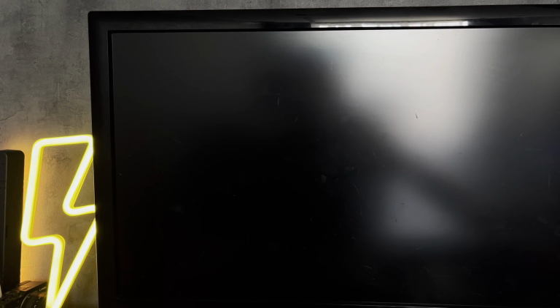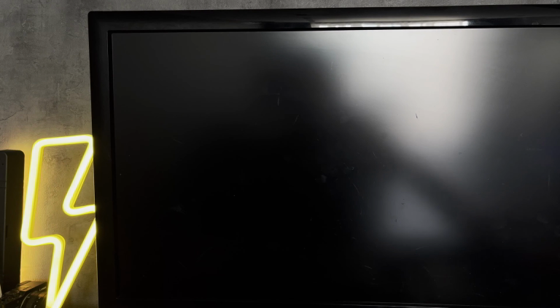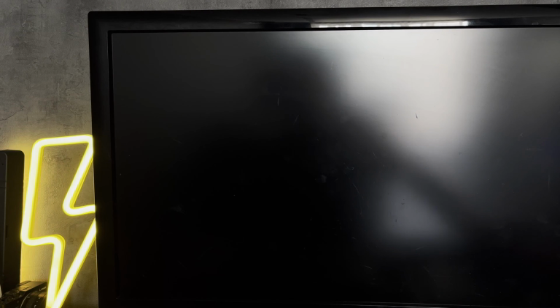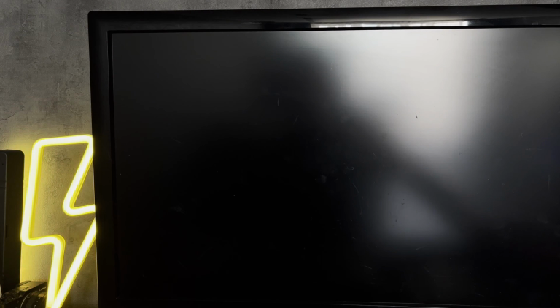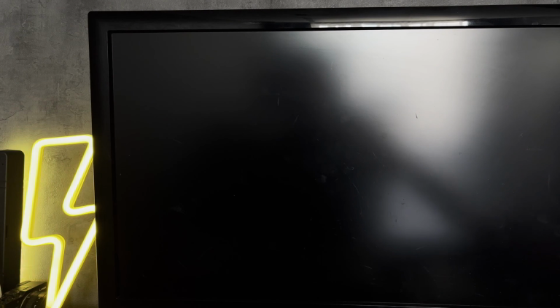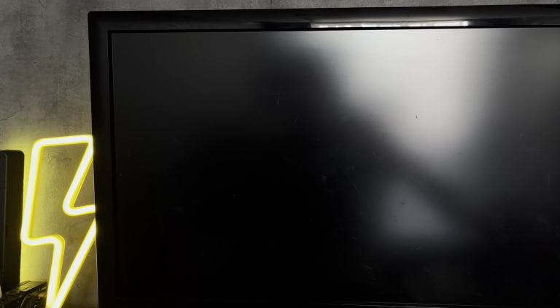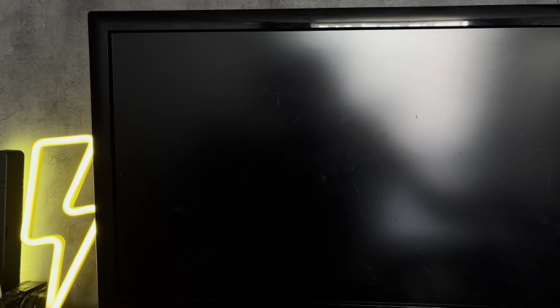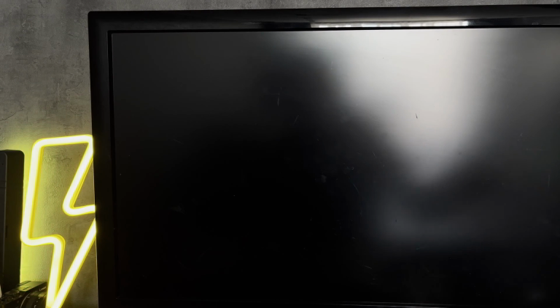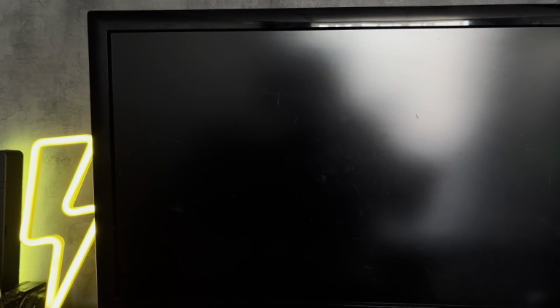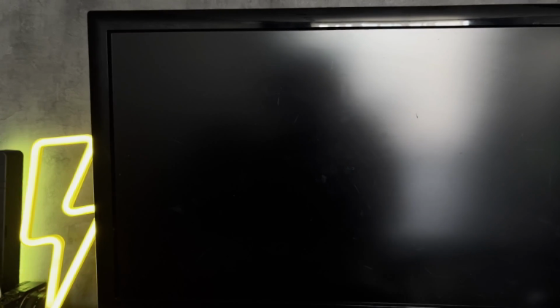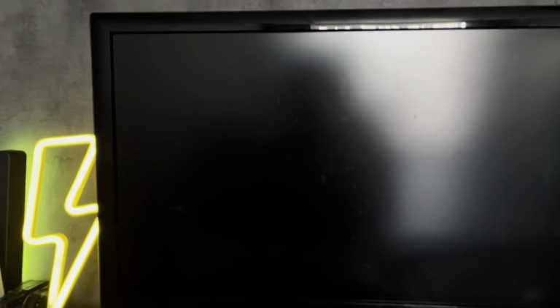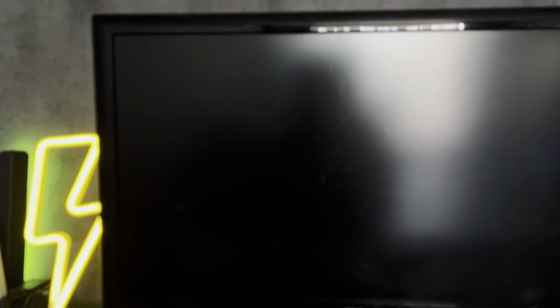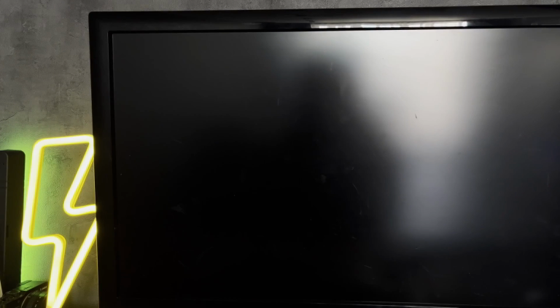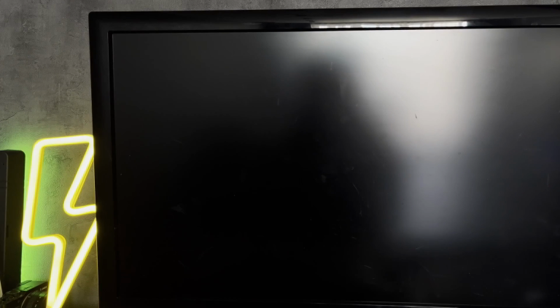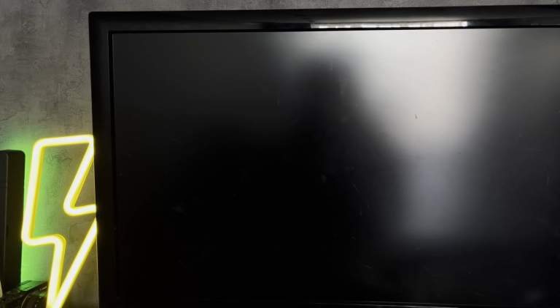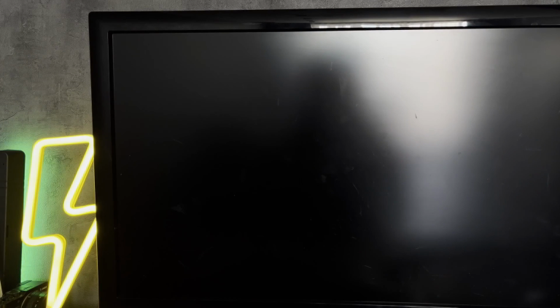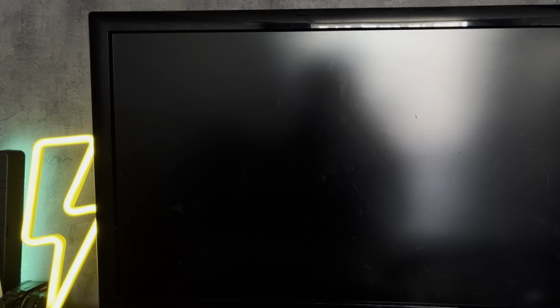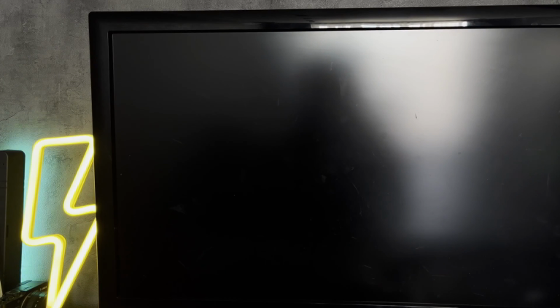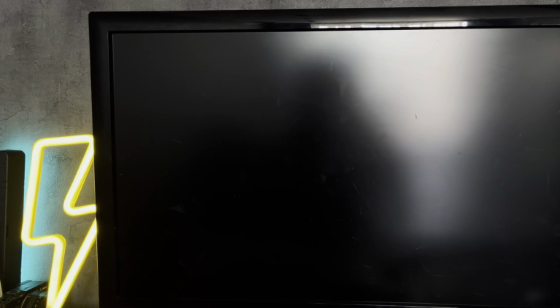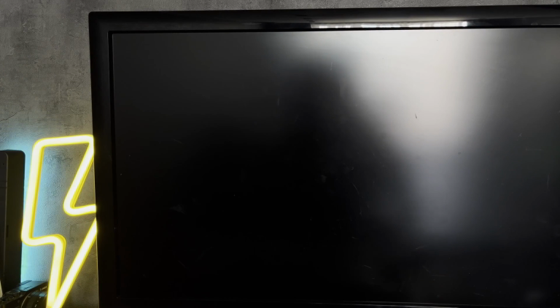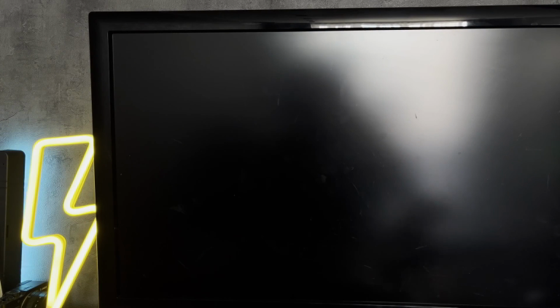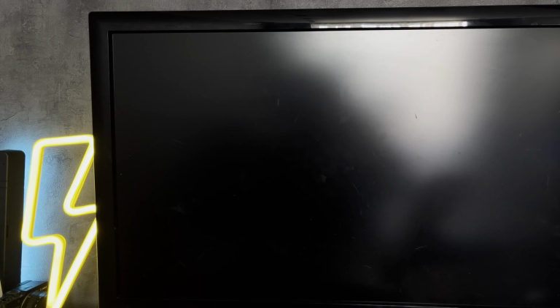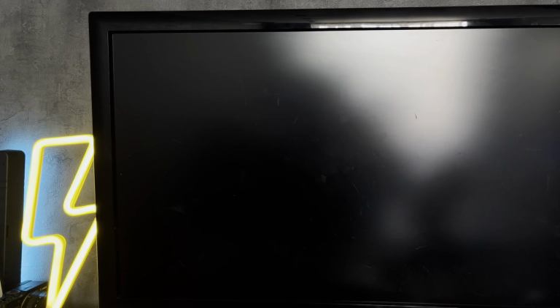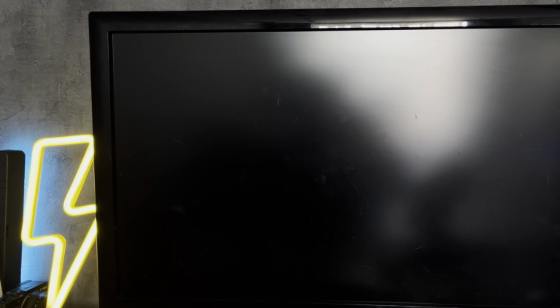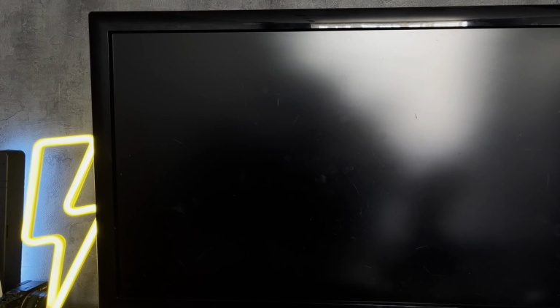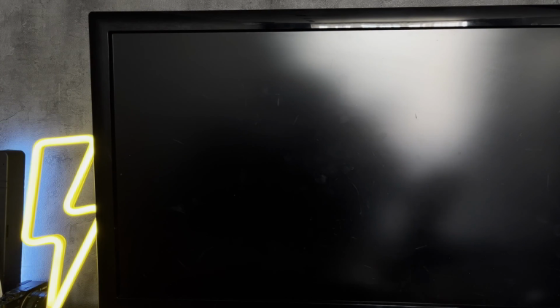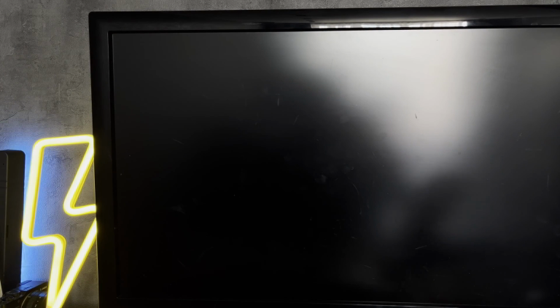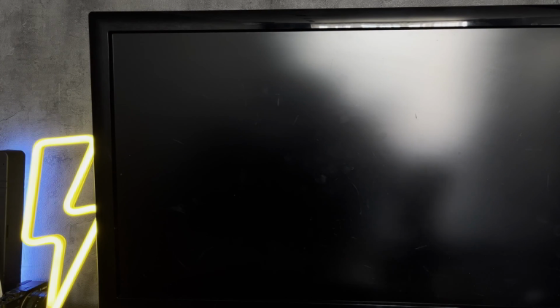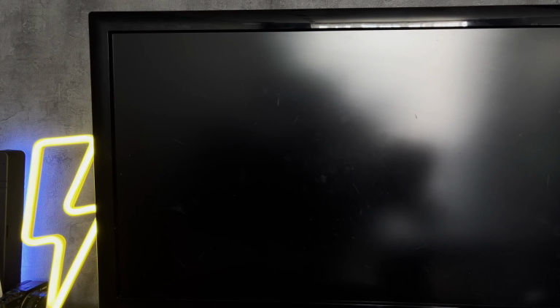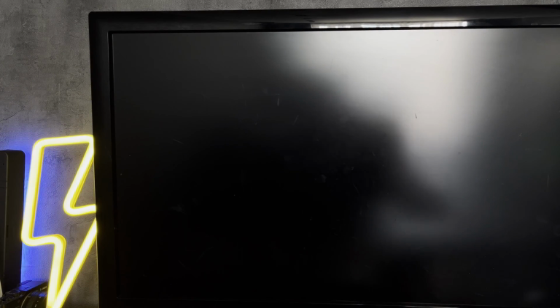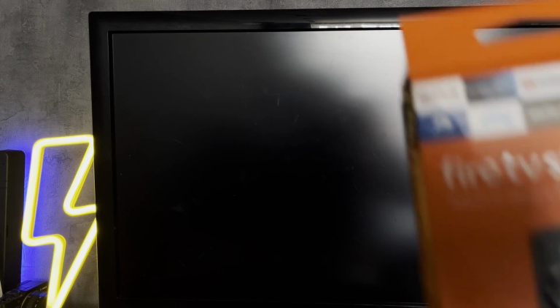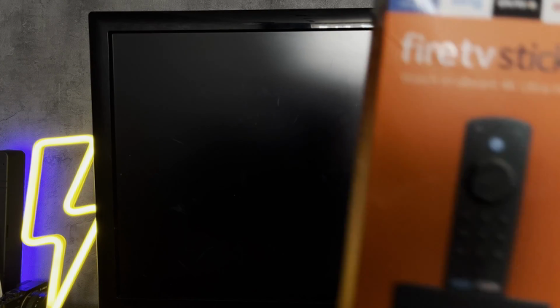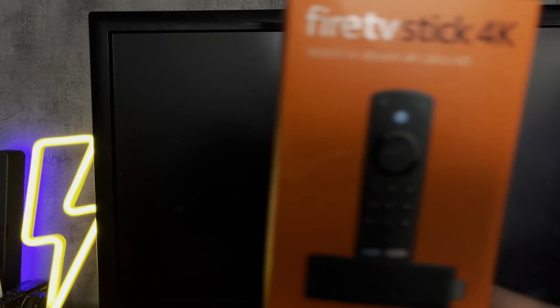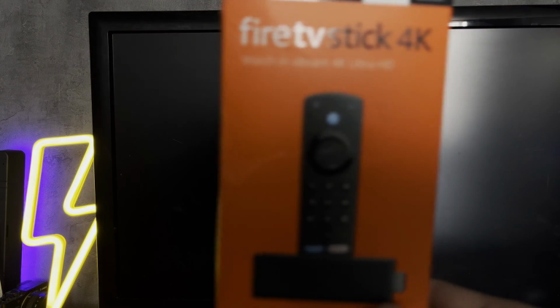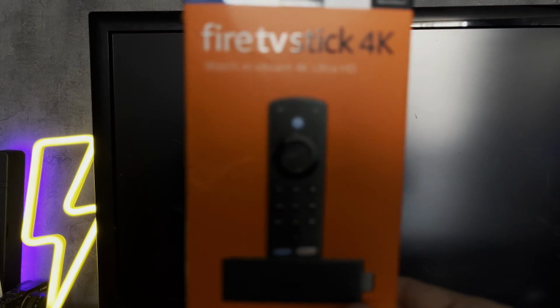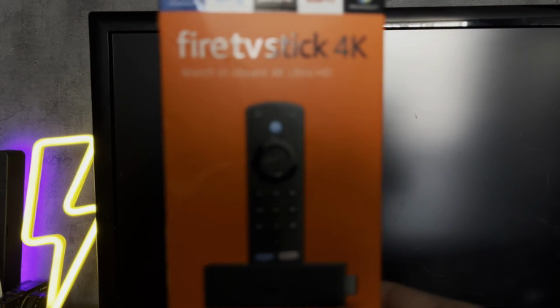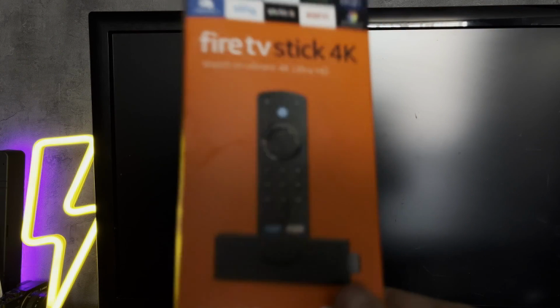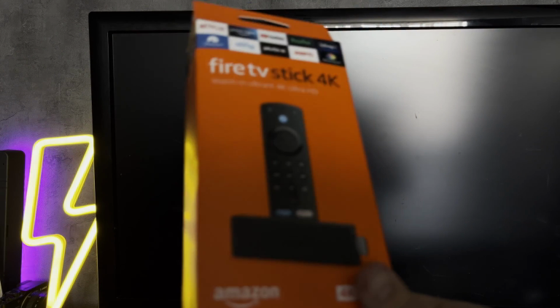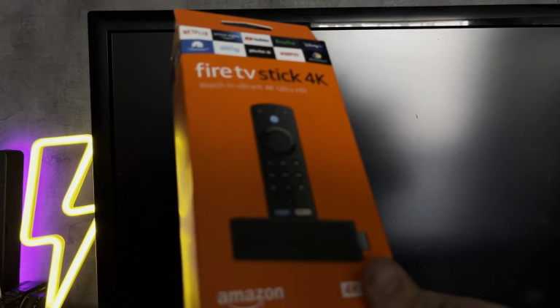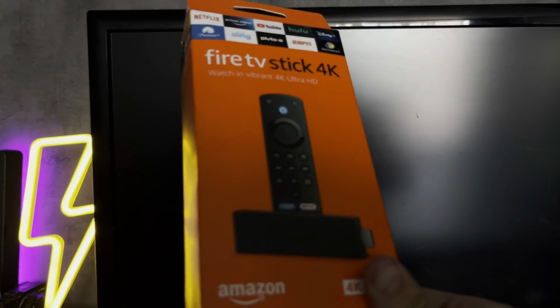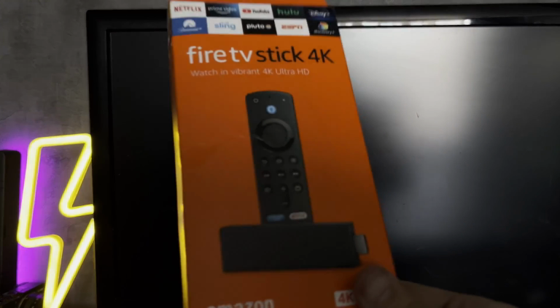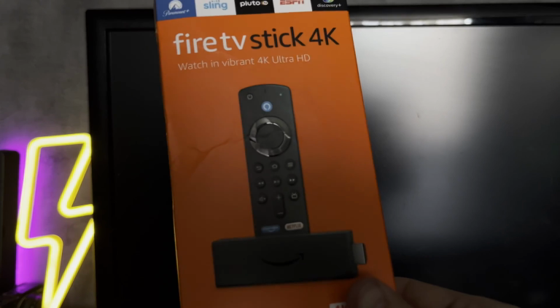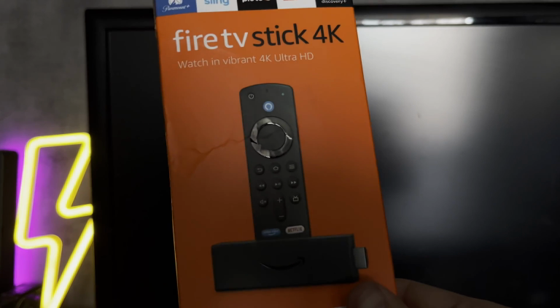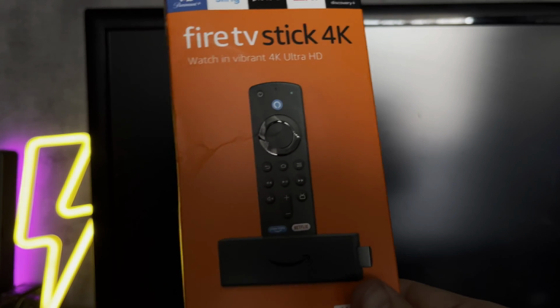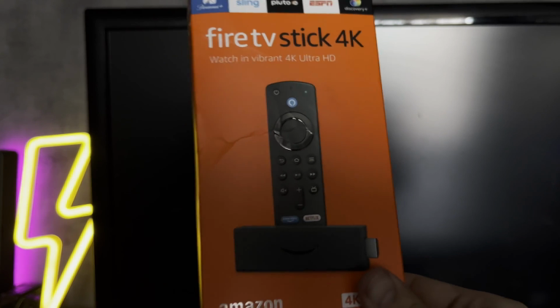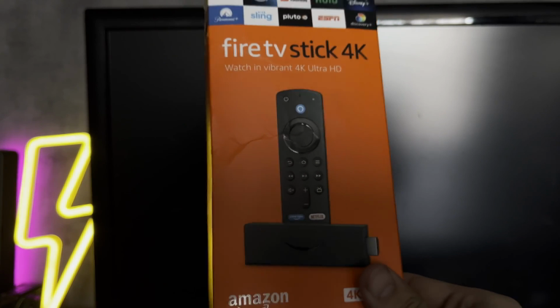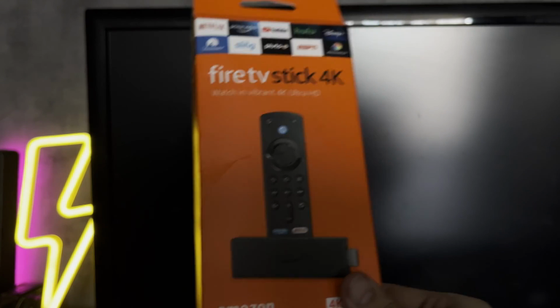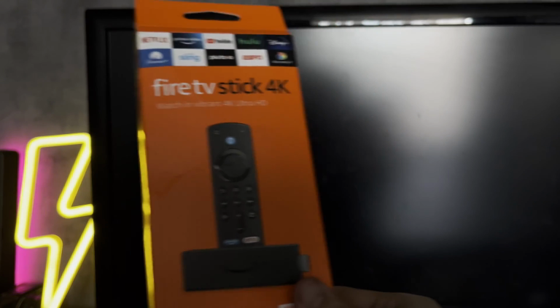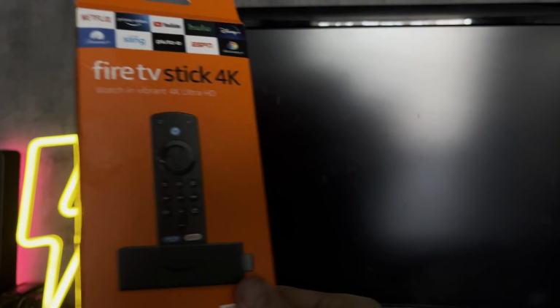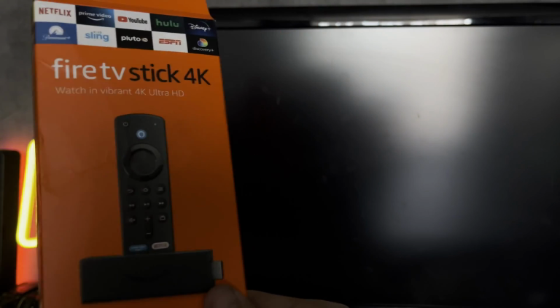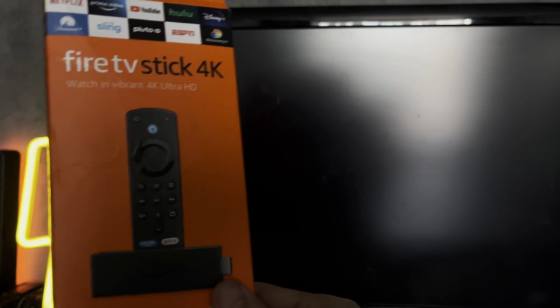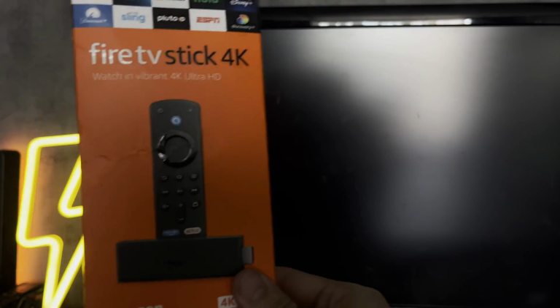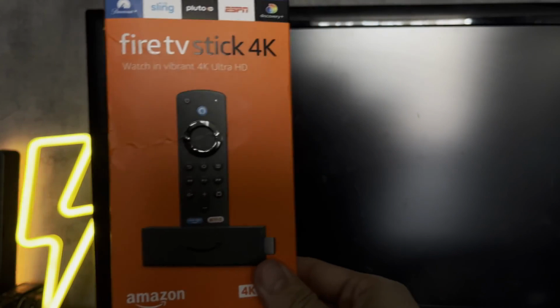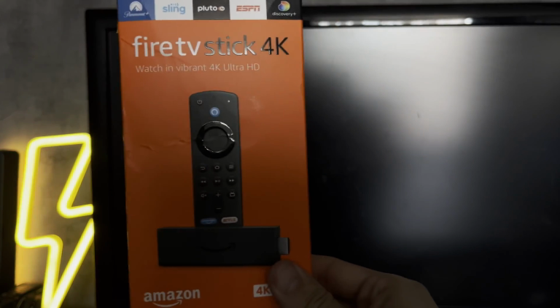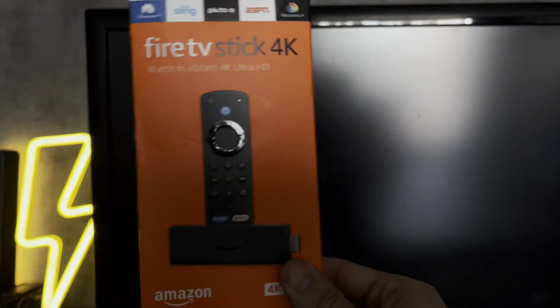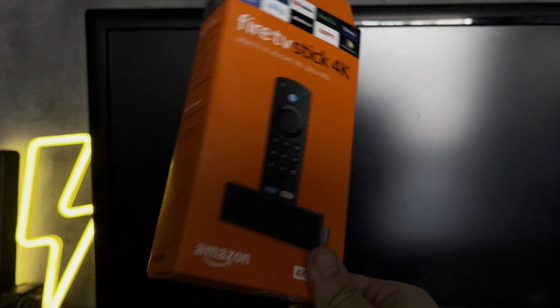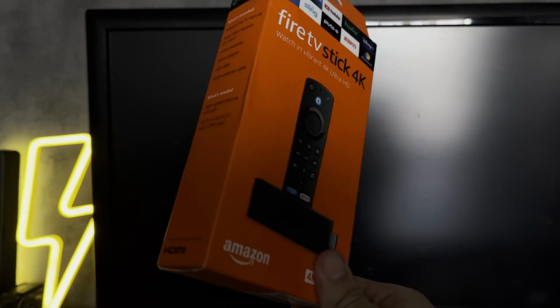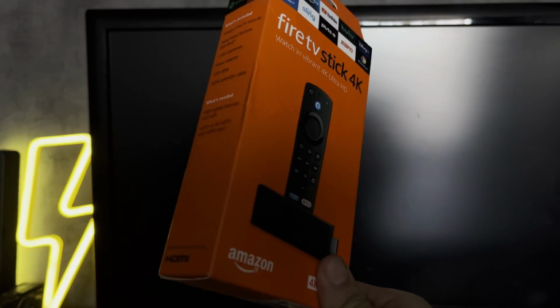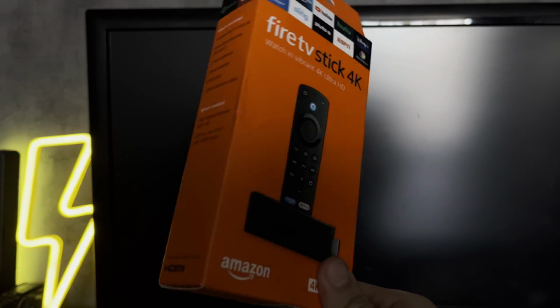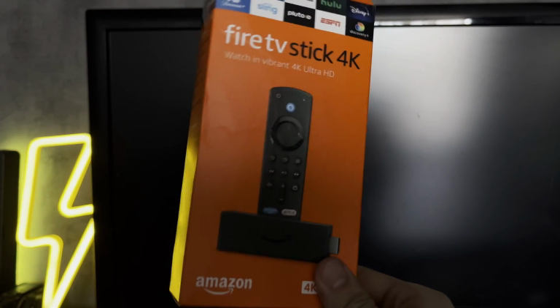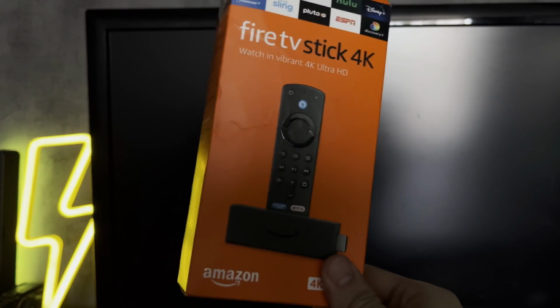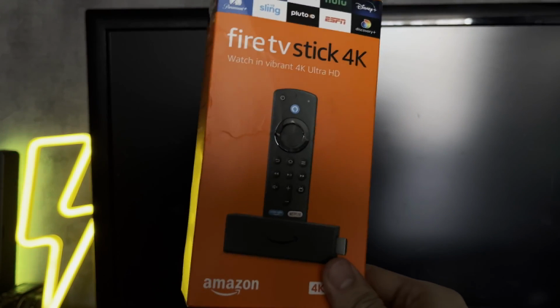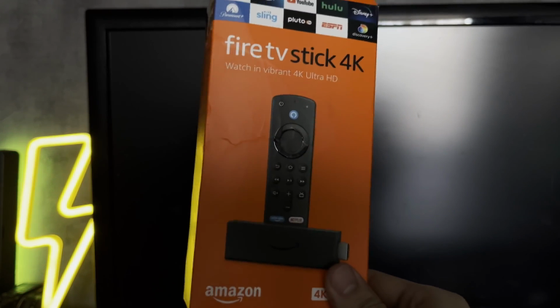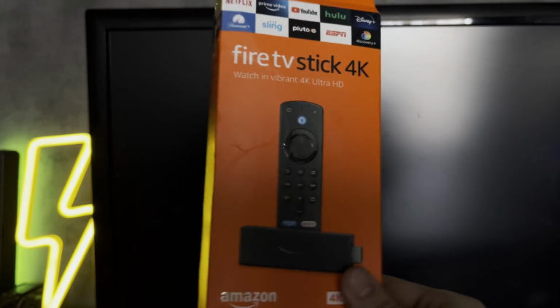Hey everybody, you are on the Geekbox YouTube channel. Today I will tell you how to connect Fire Stick to Sony TV. Let's go.